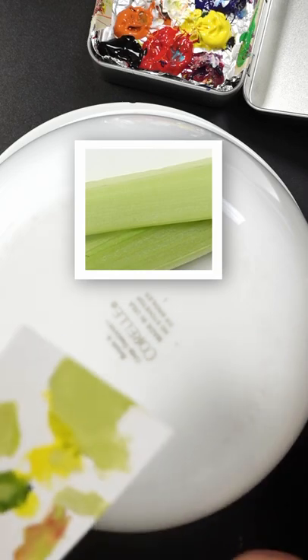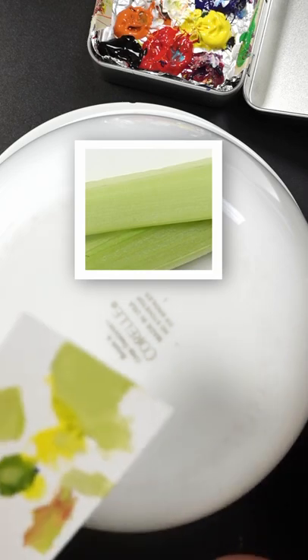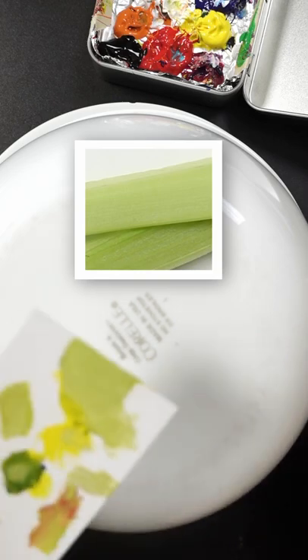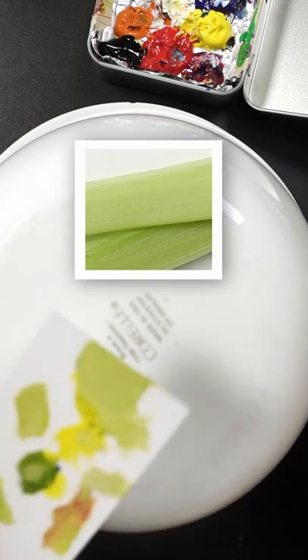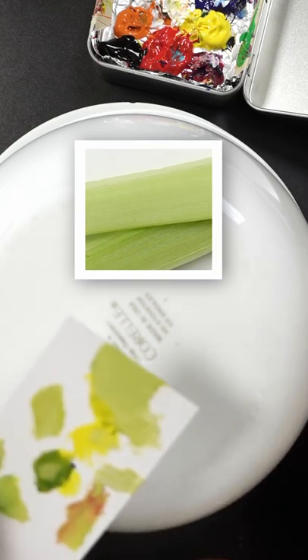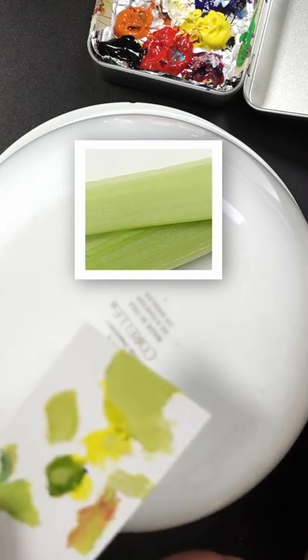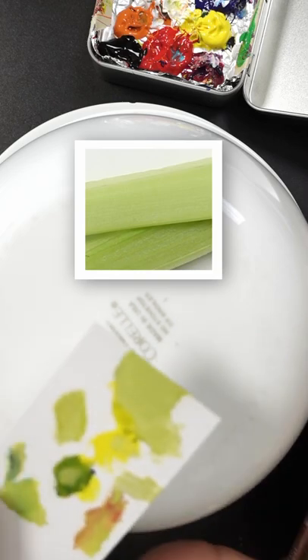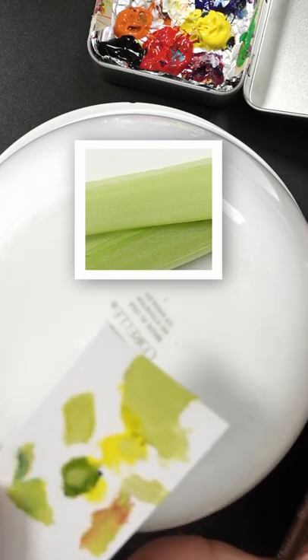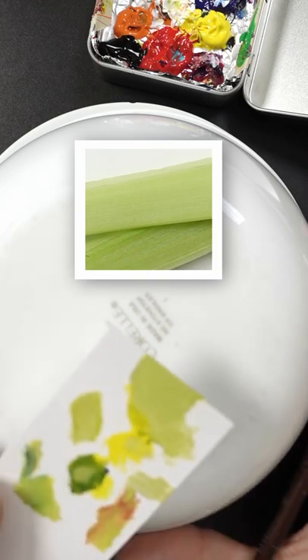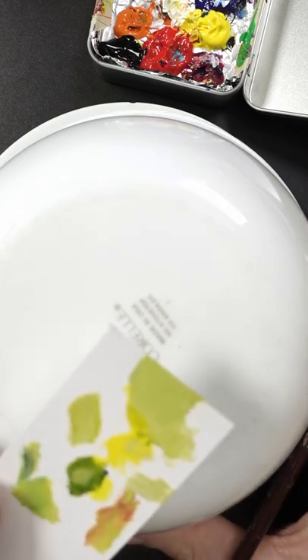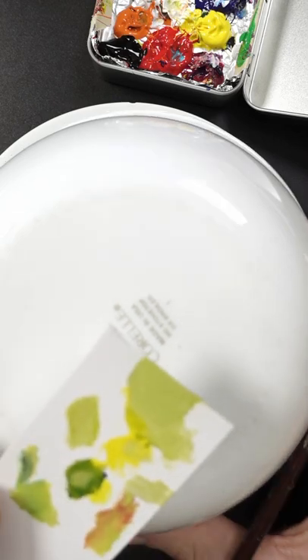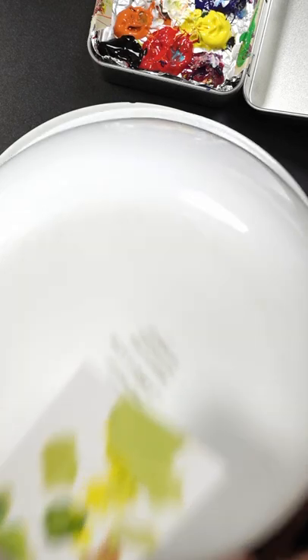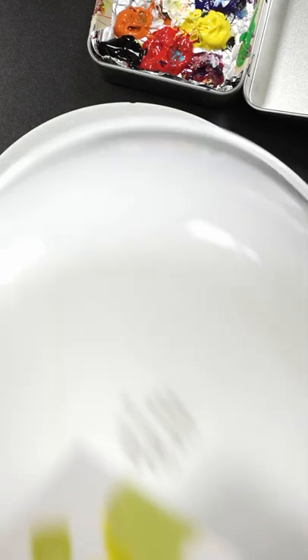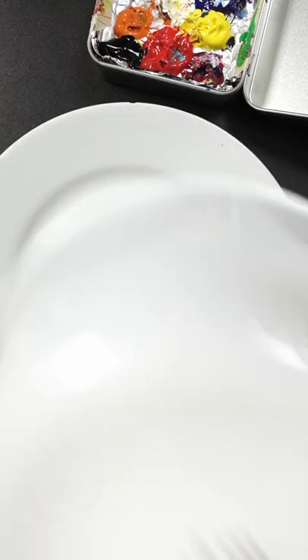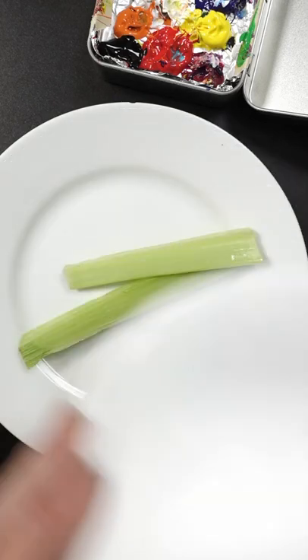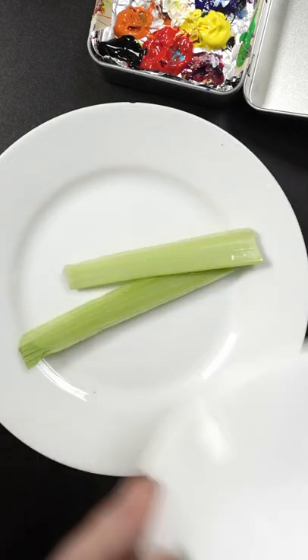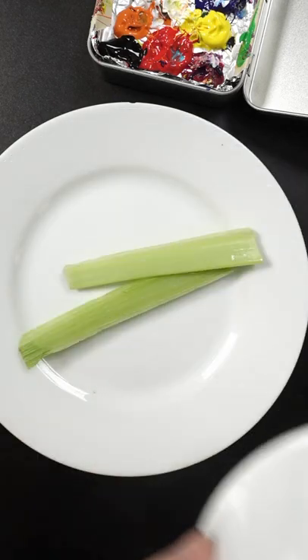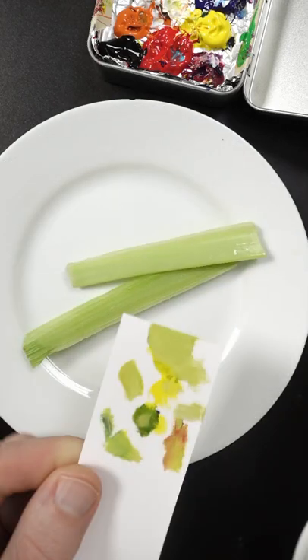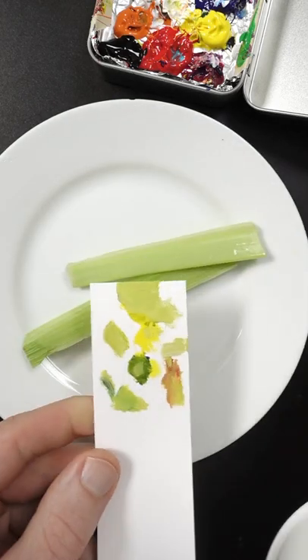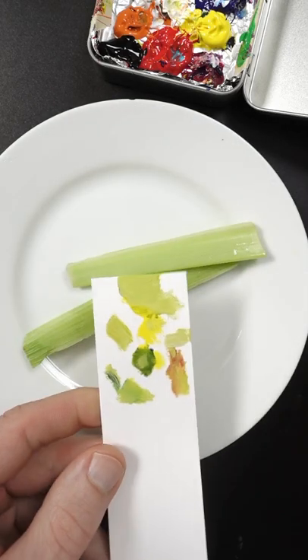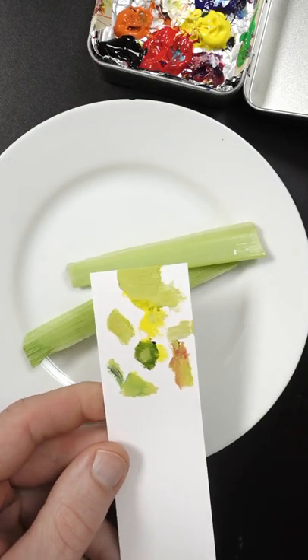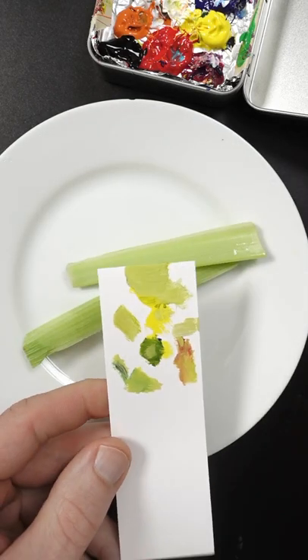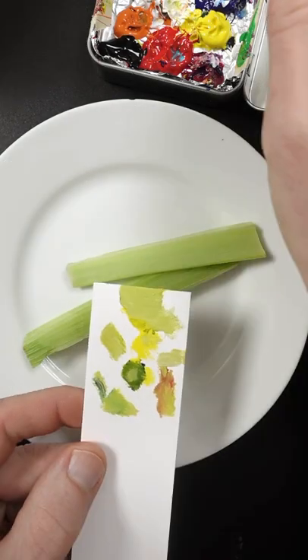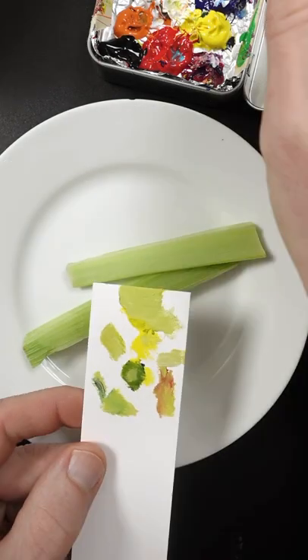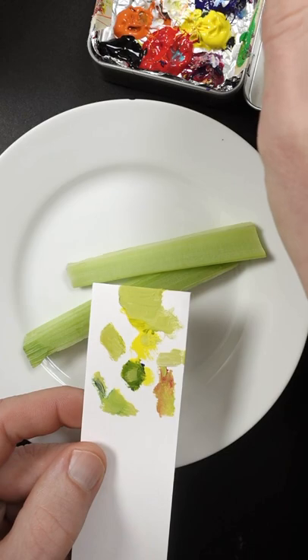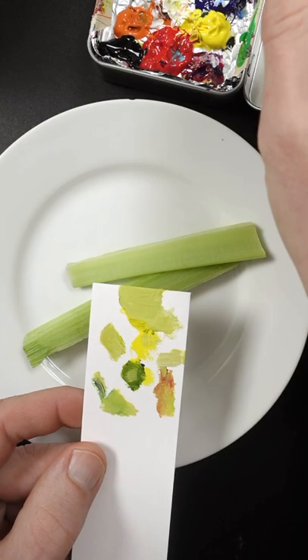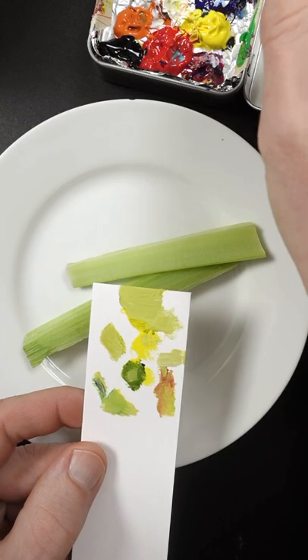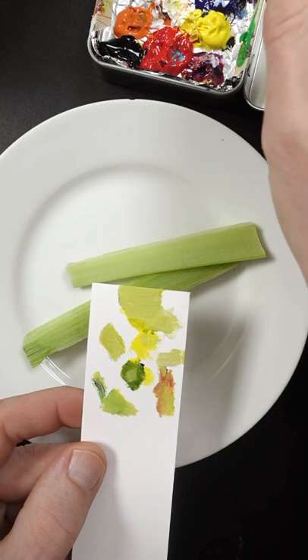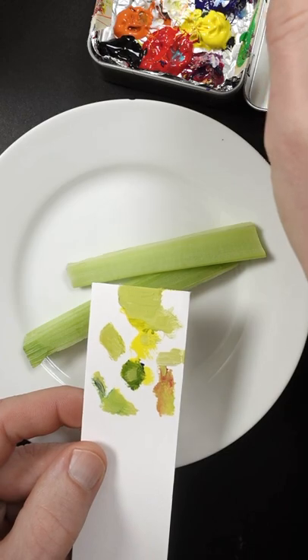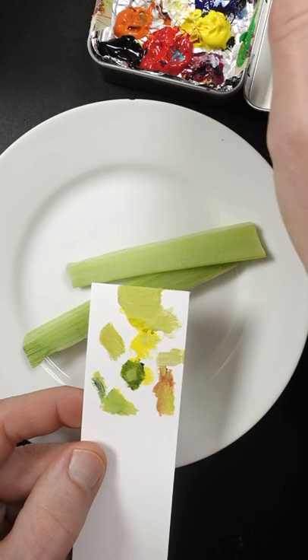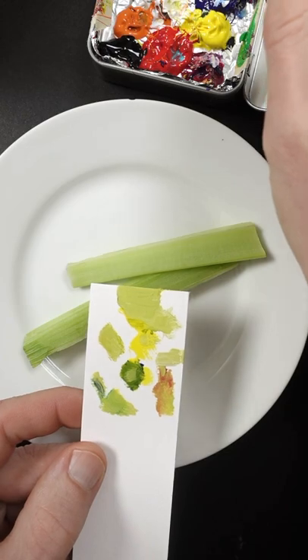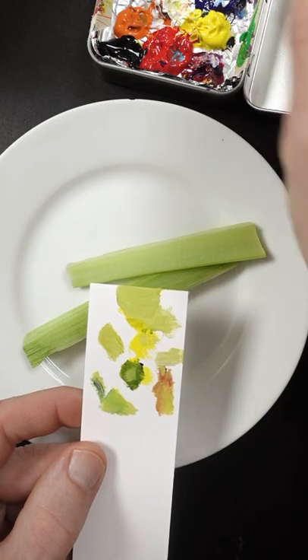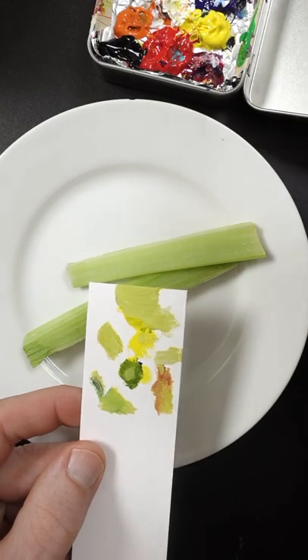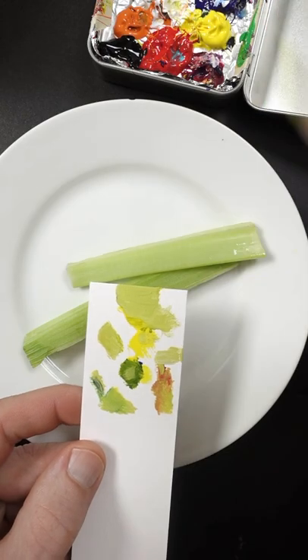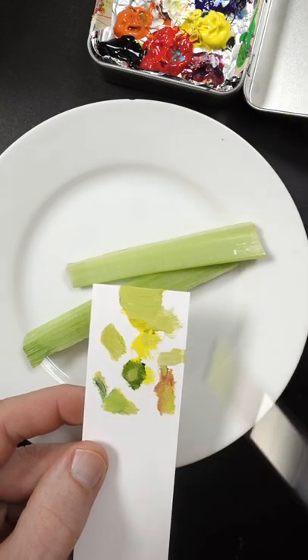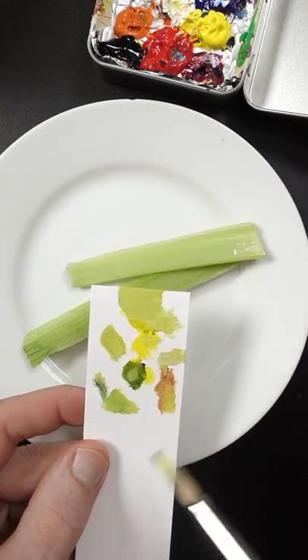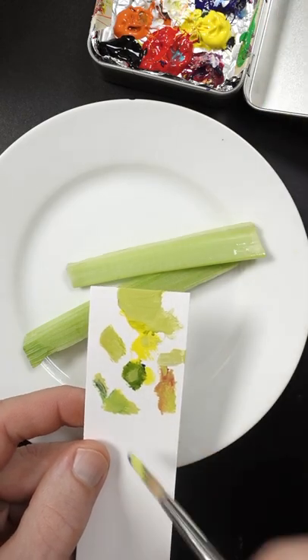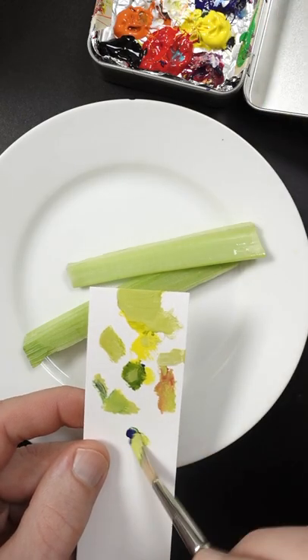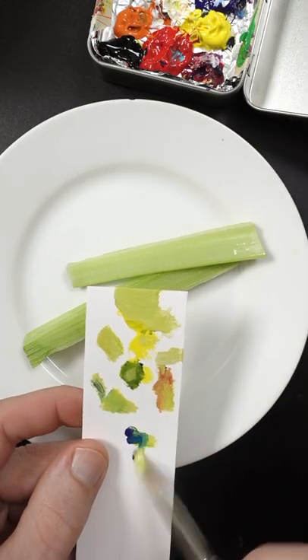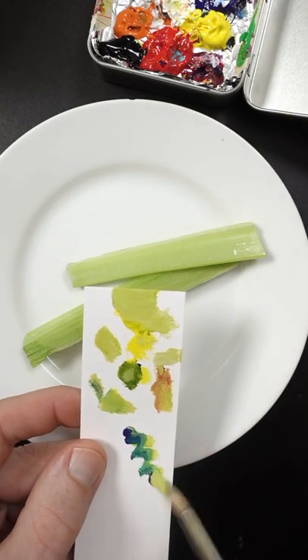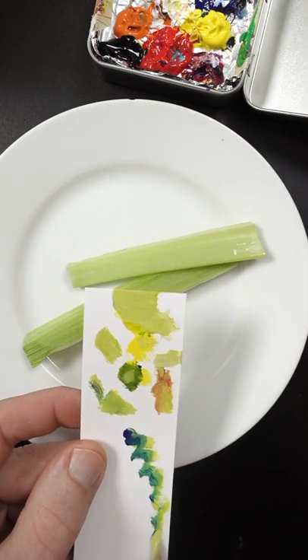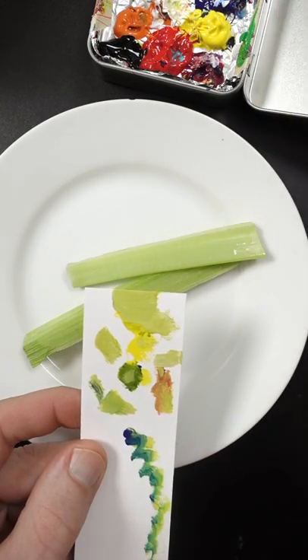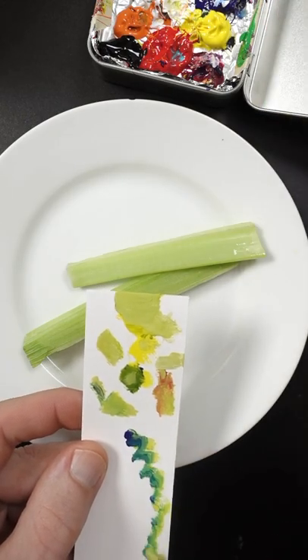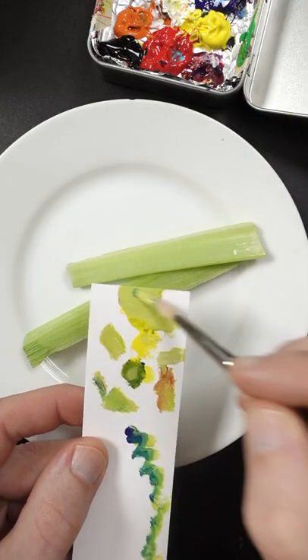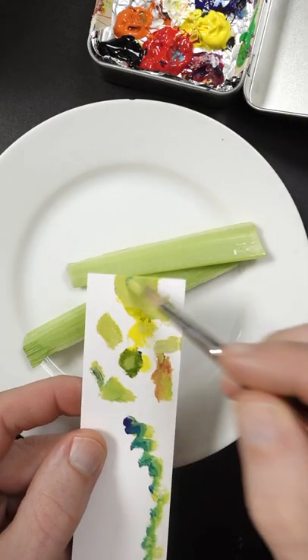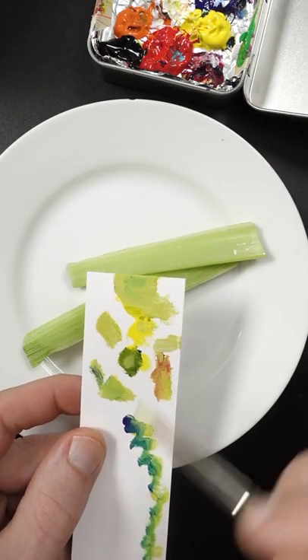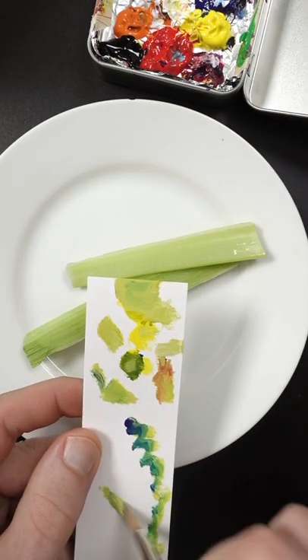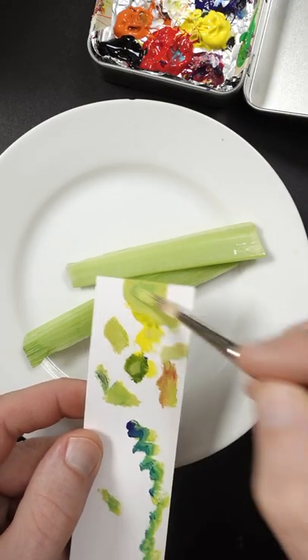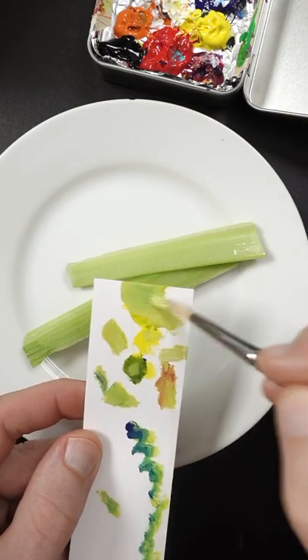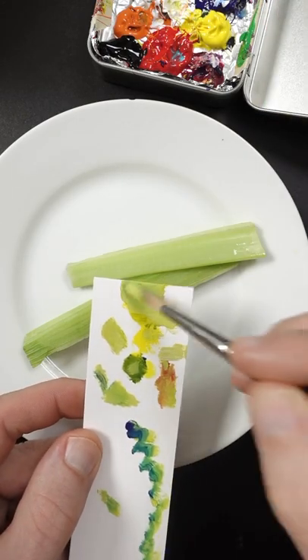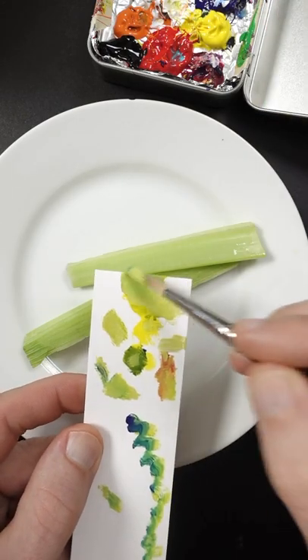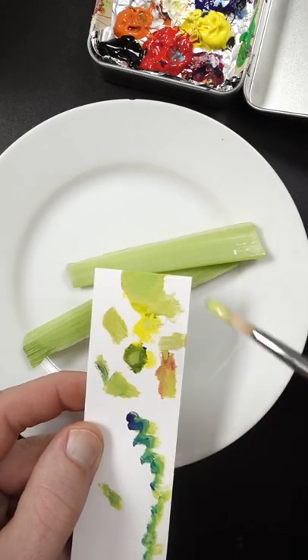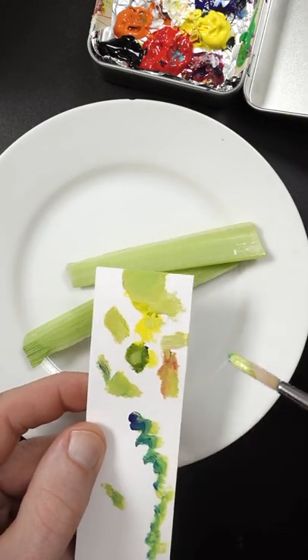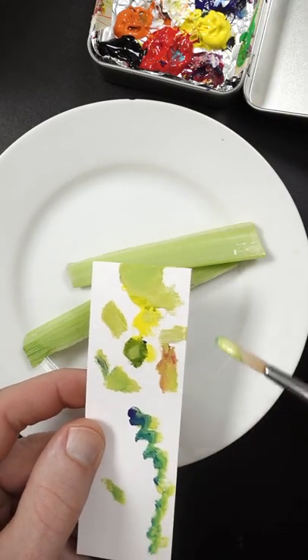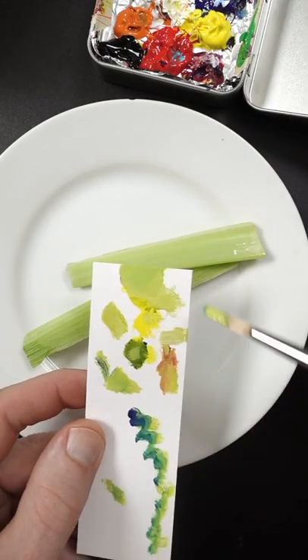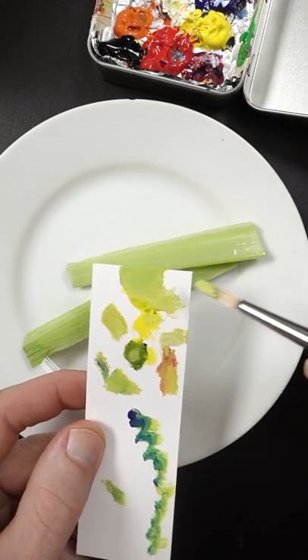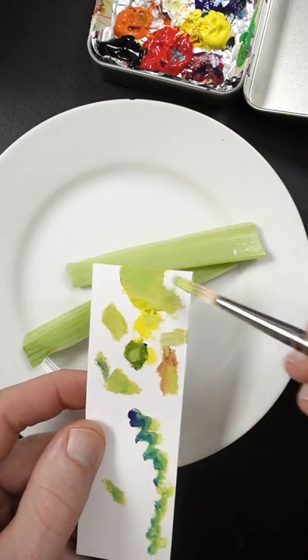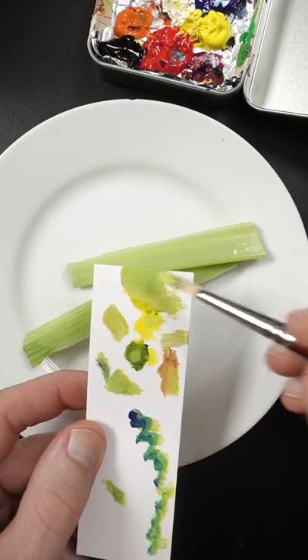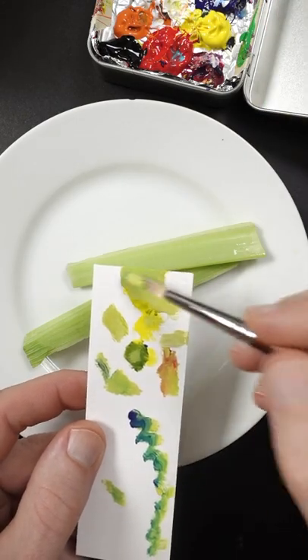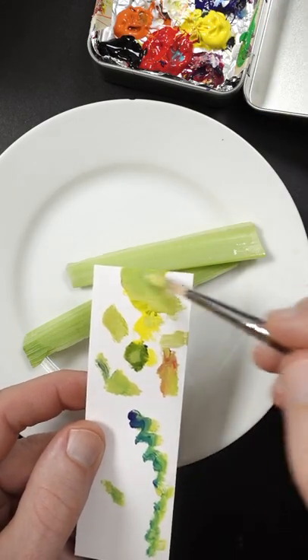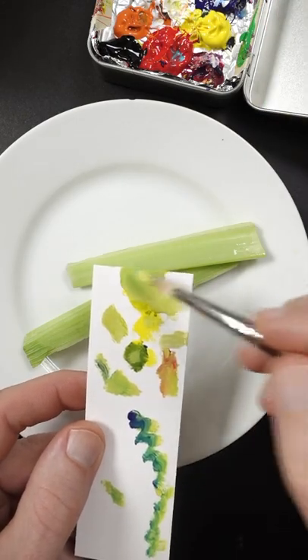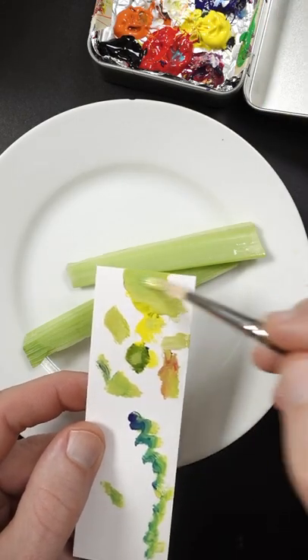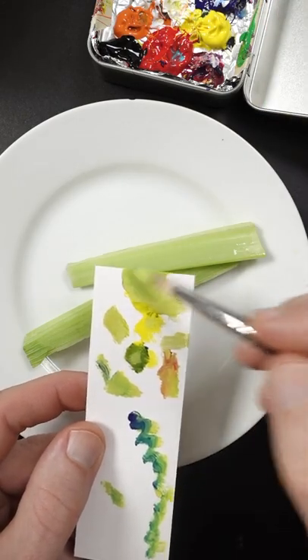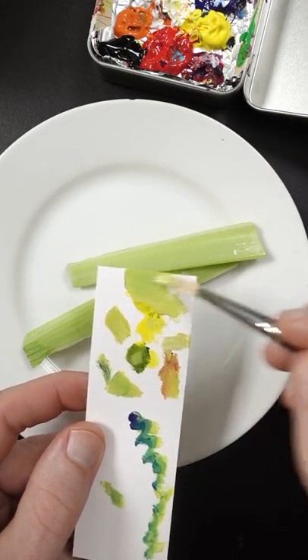Let's compare it and see what it looks like. It needs more of that phthalo. And that's about it.